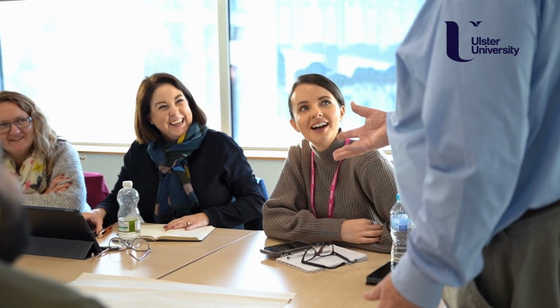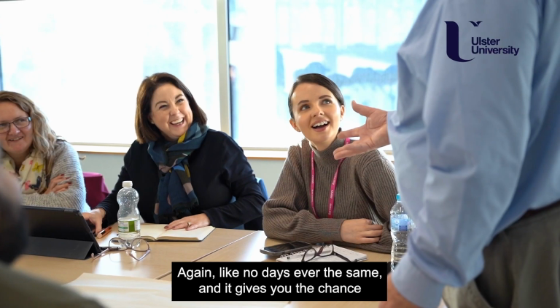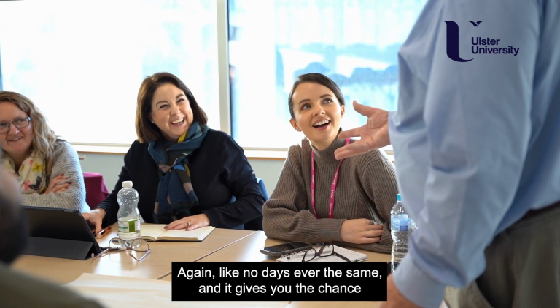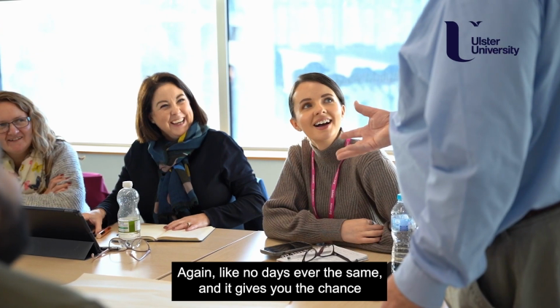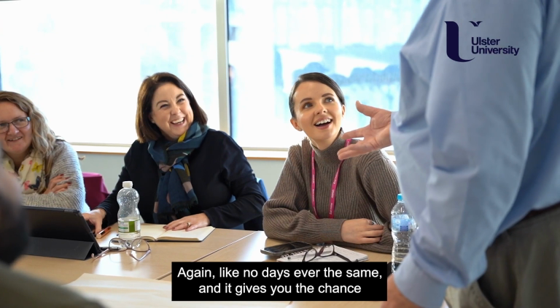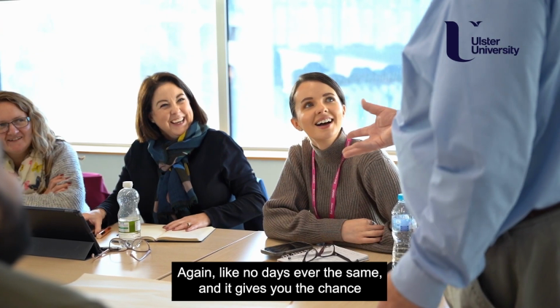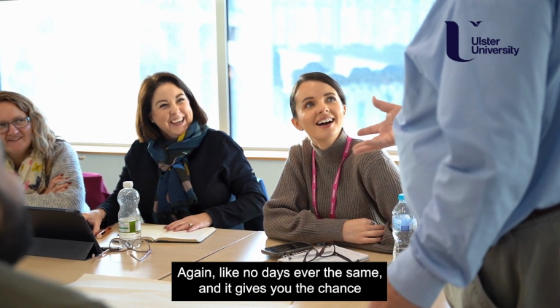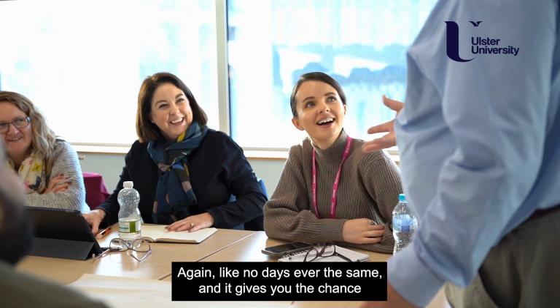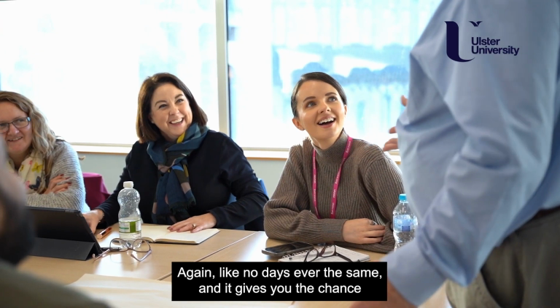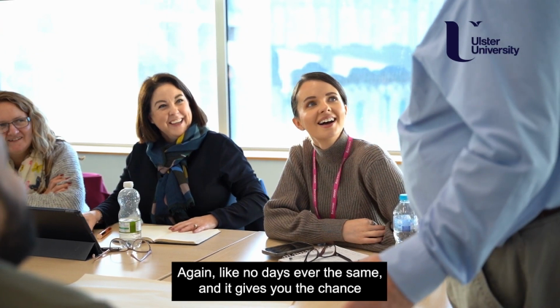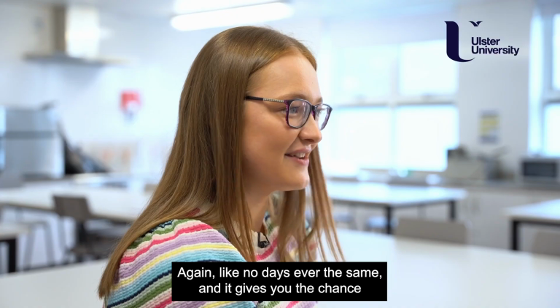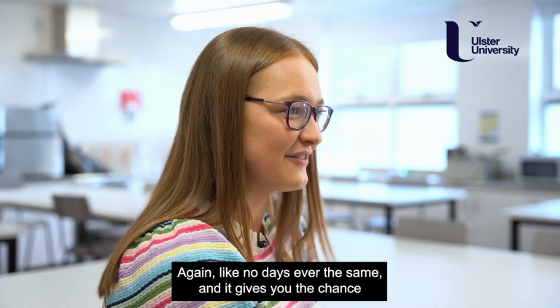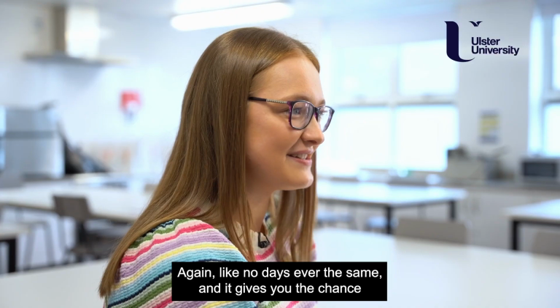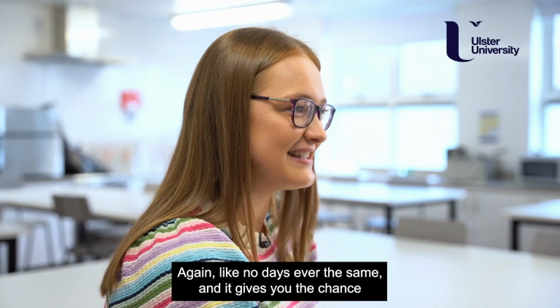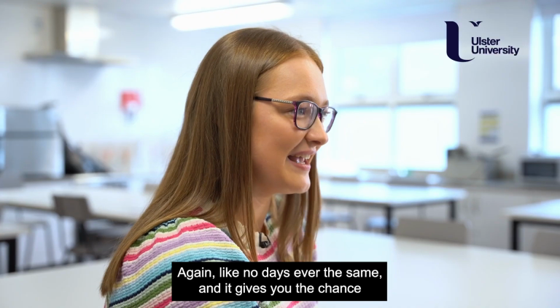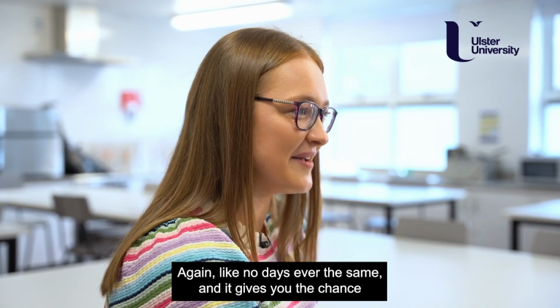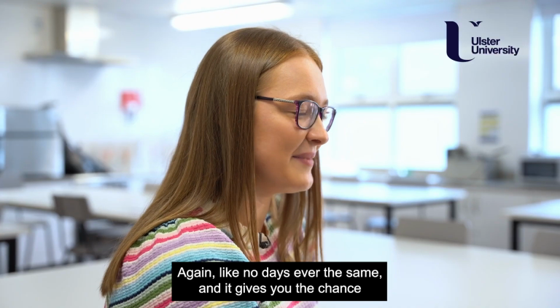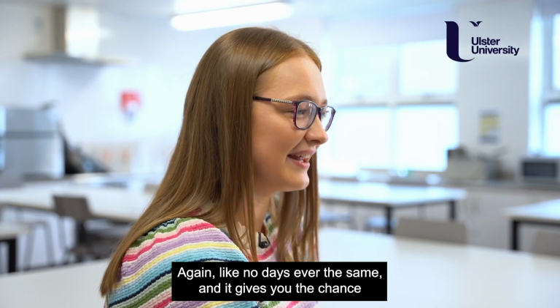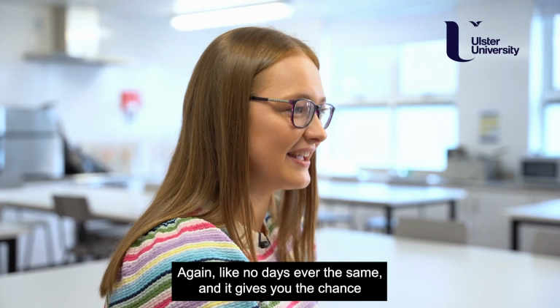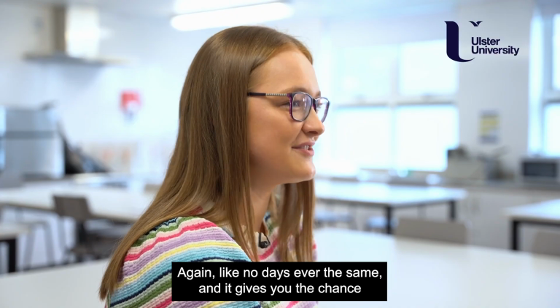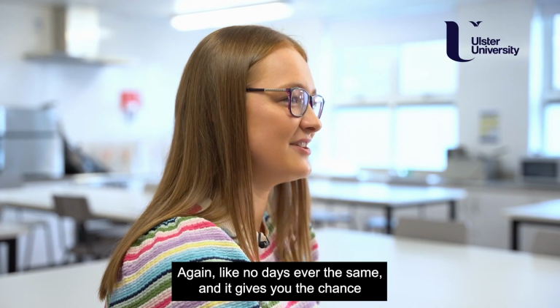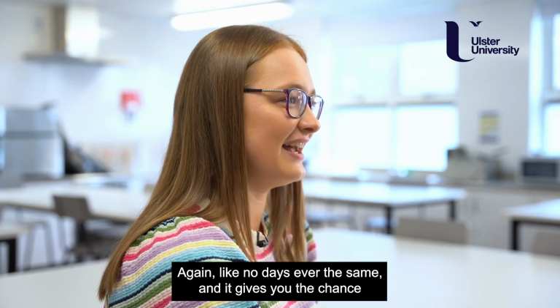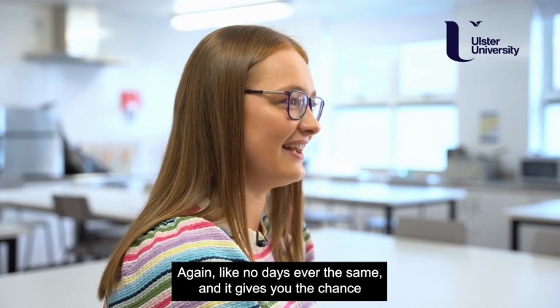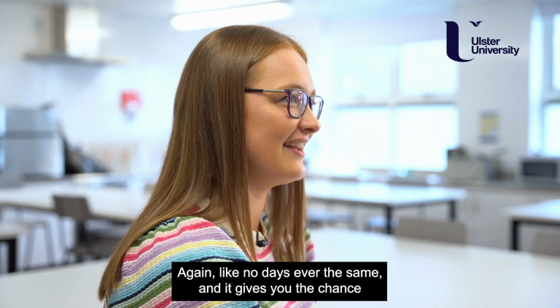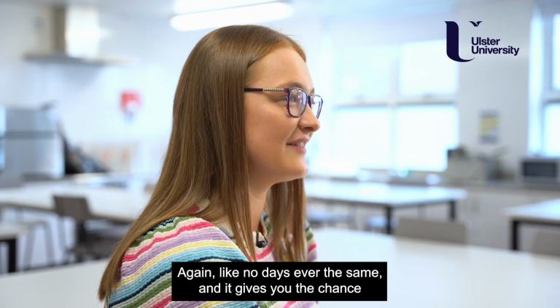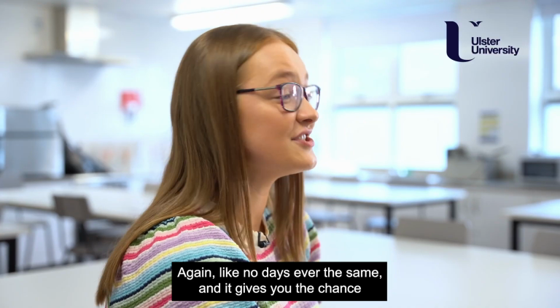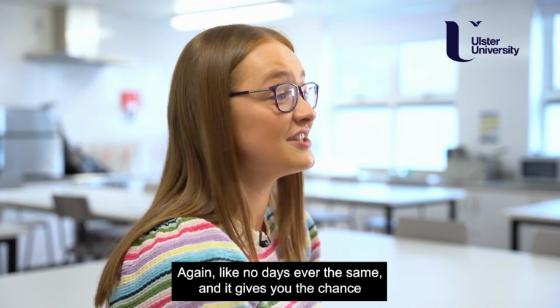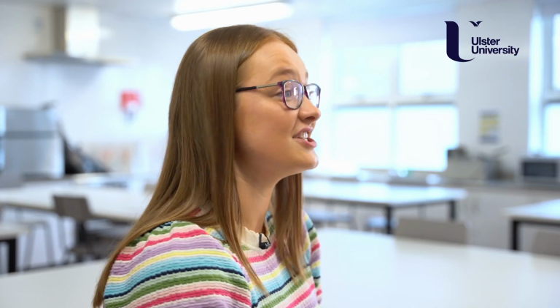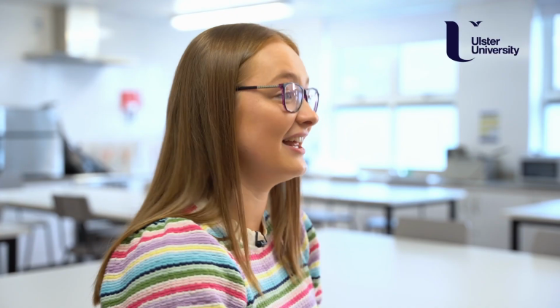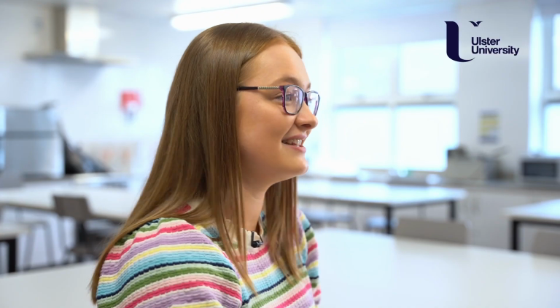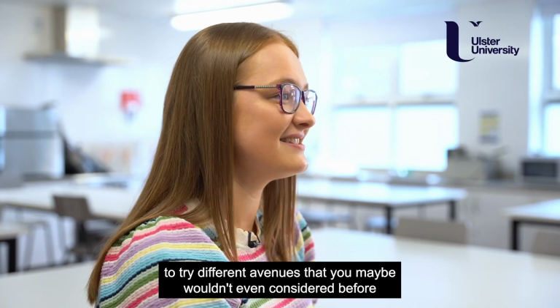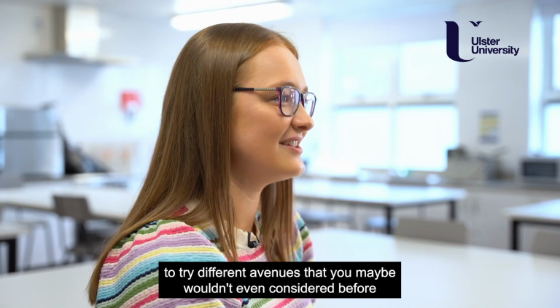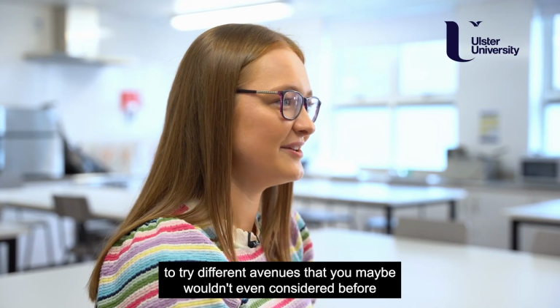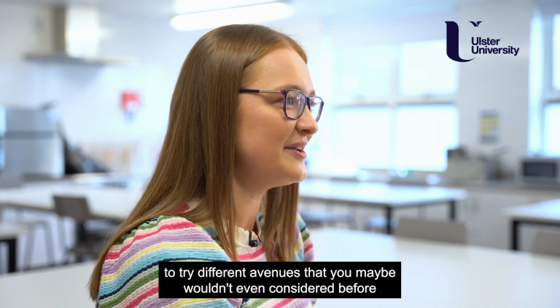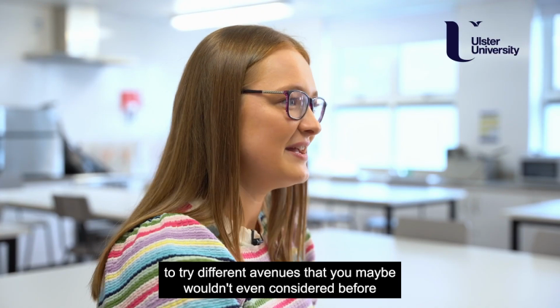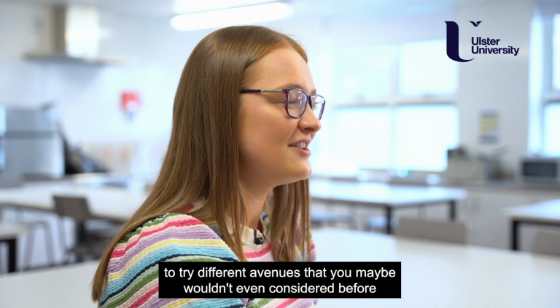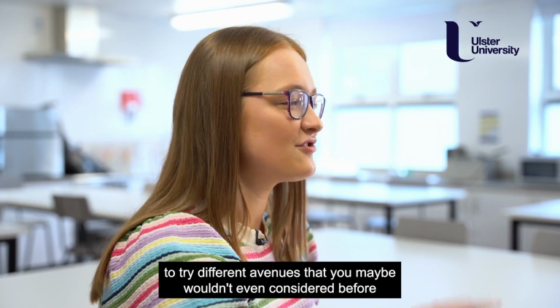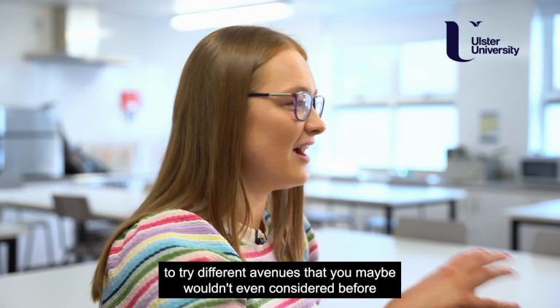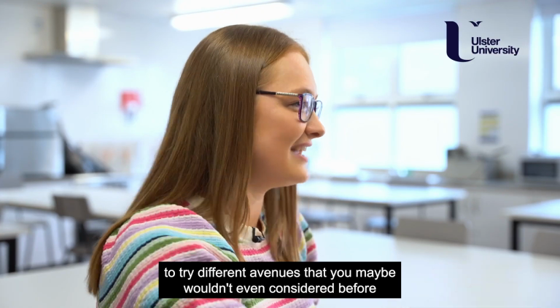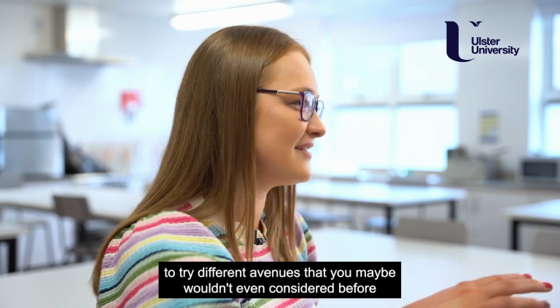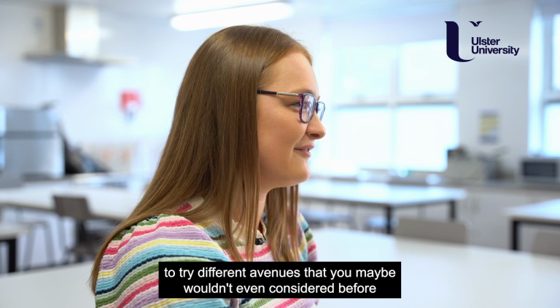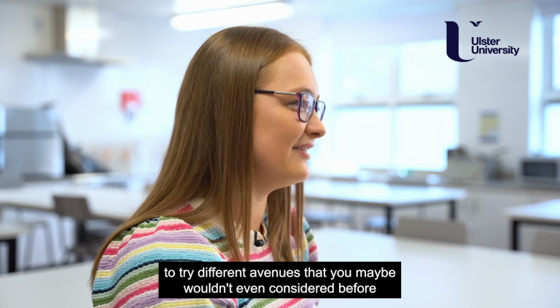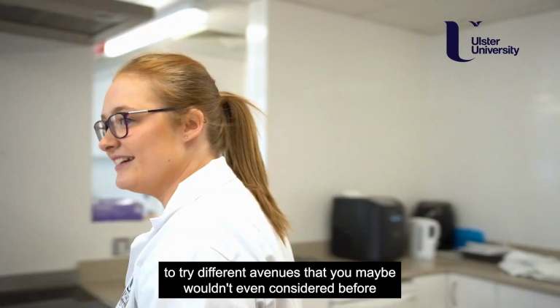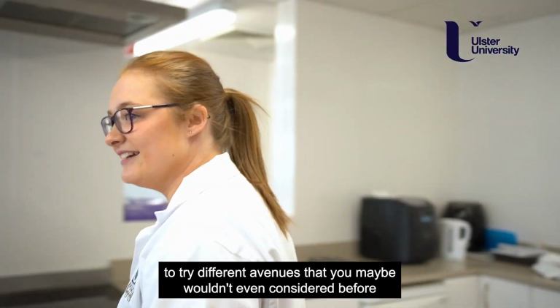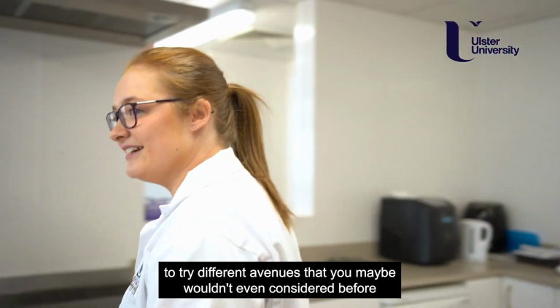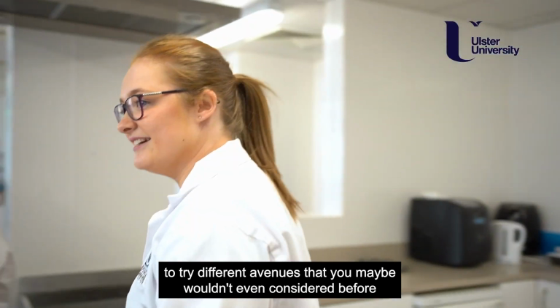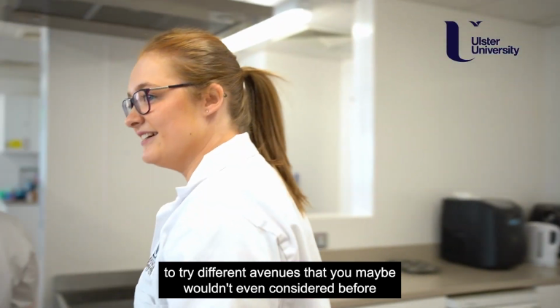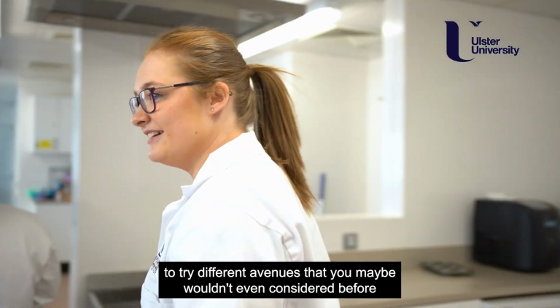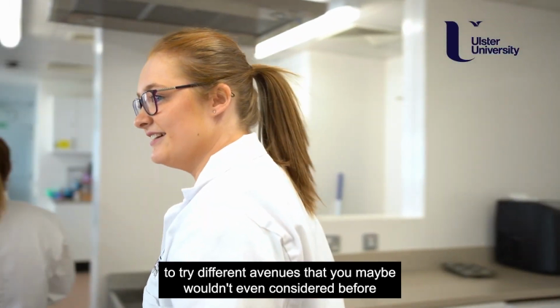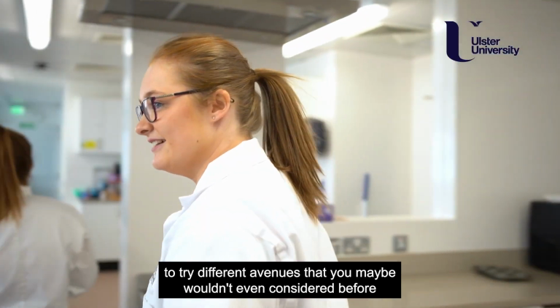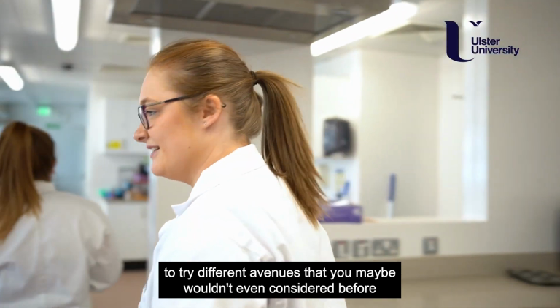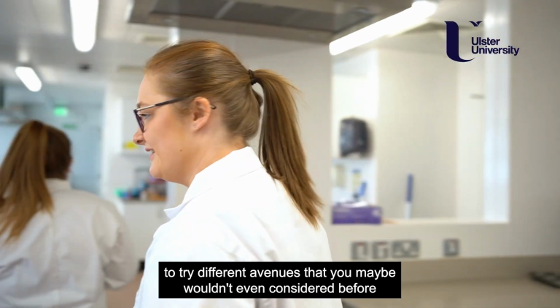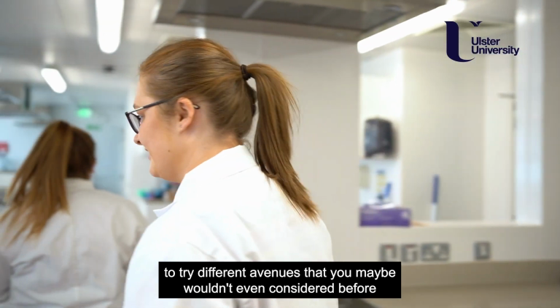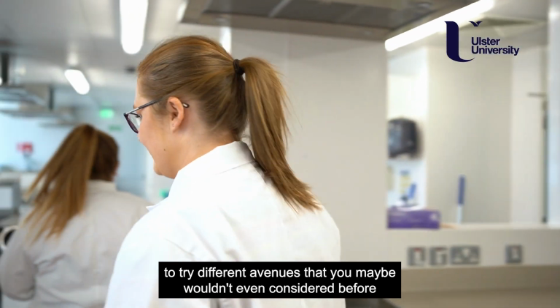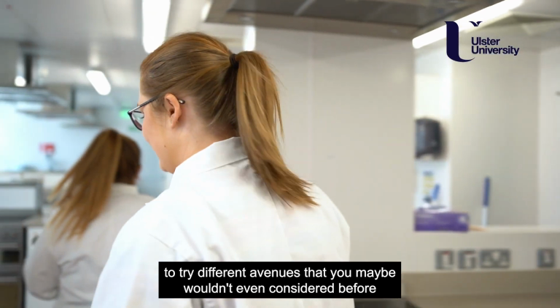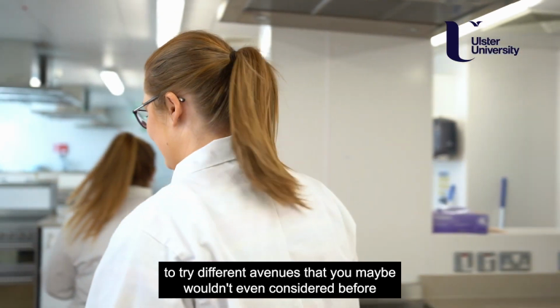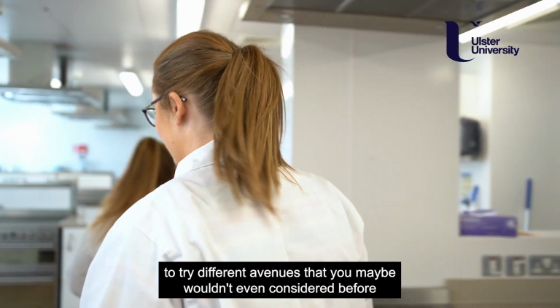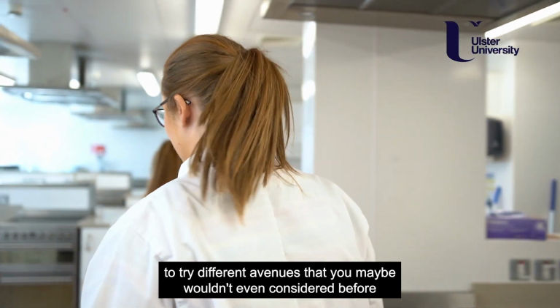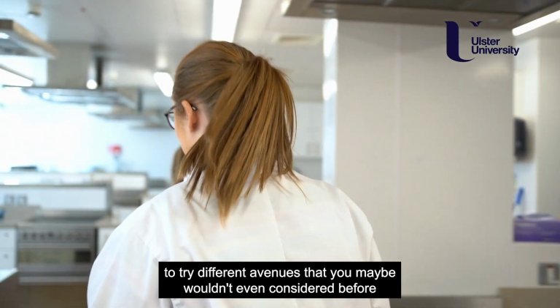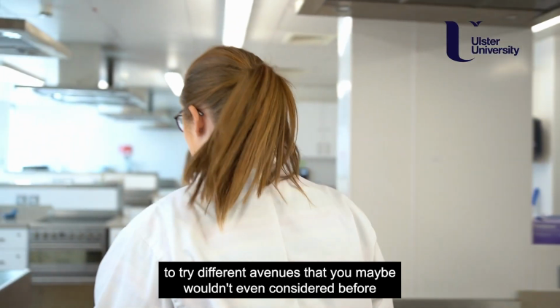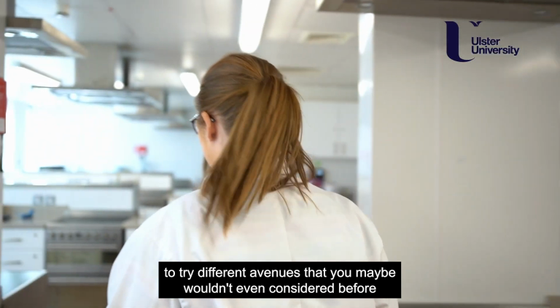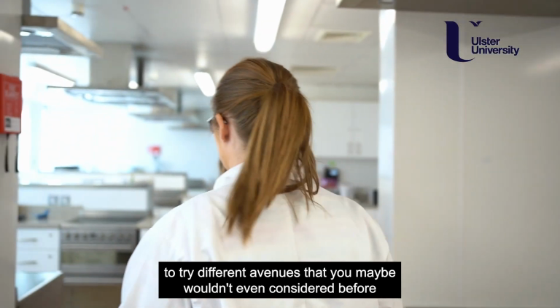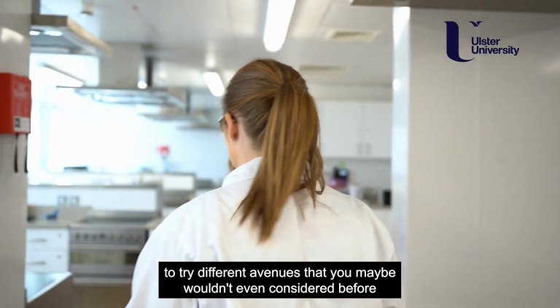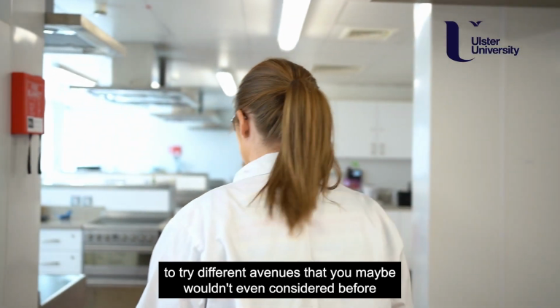No day is ever the same and it gives you the chance to try different avenues that you maybe wouldn't have even considered before.